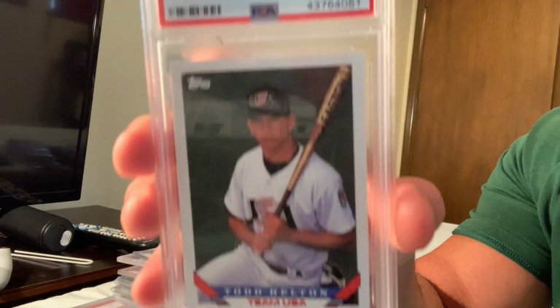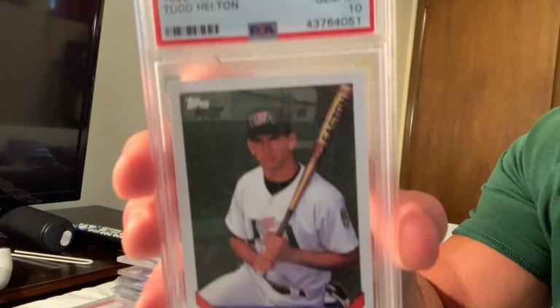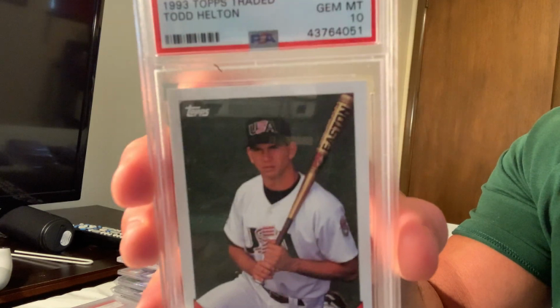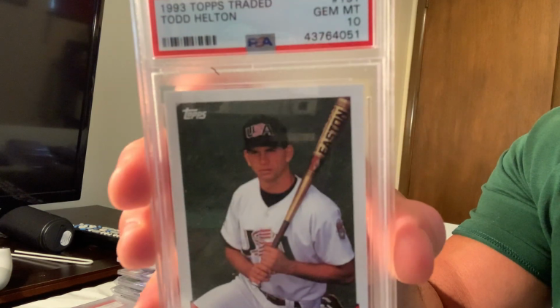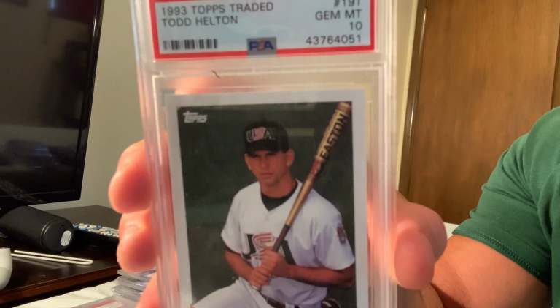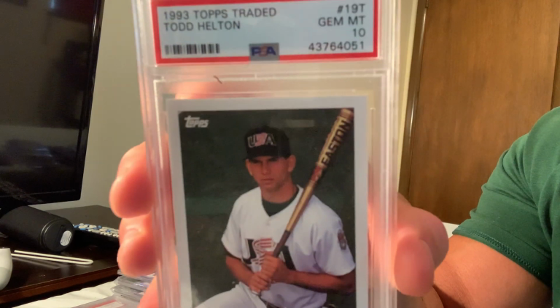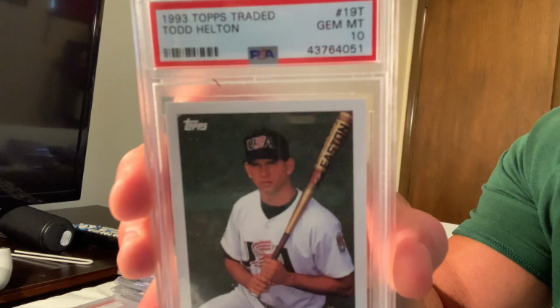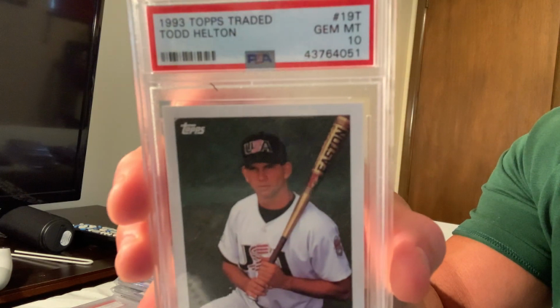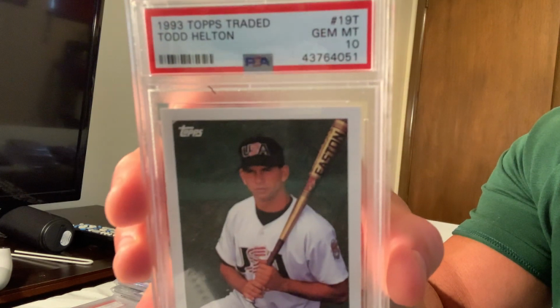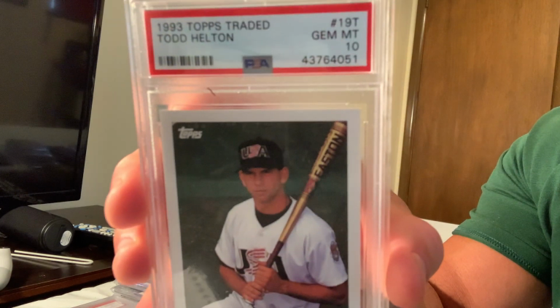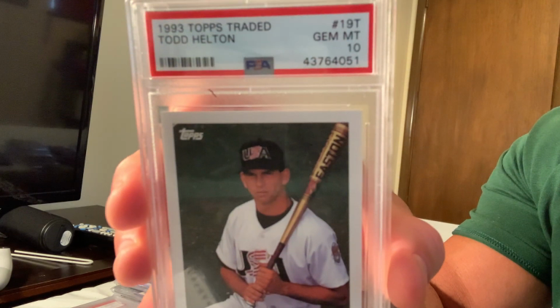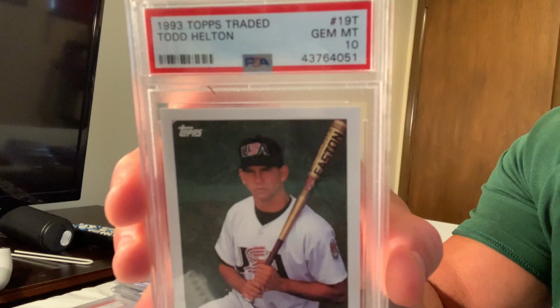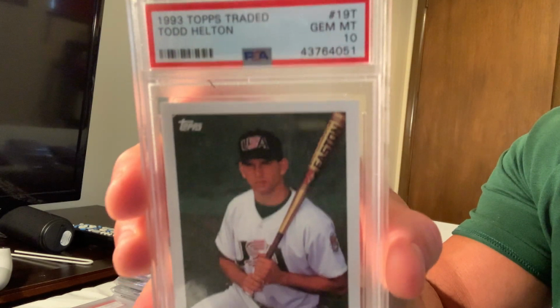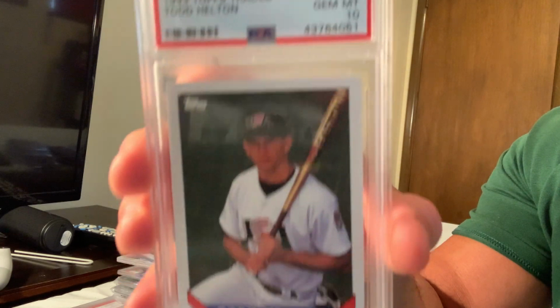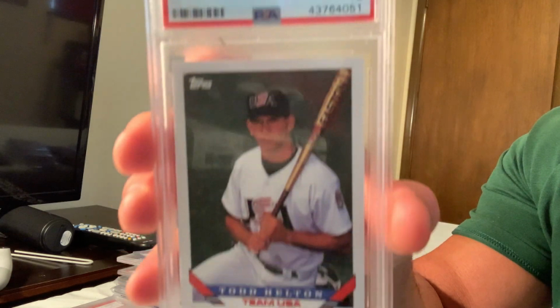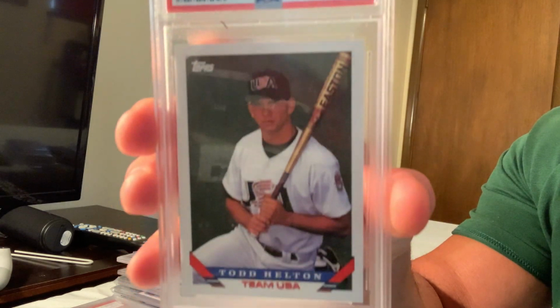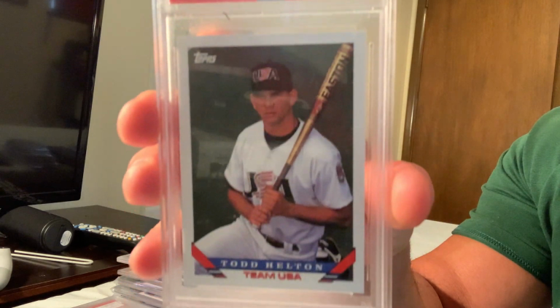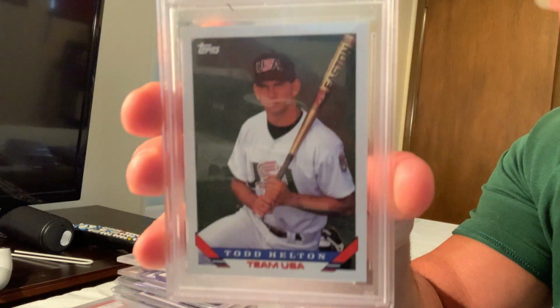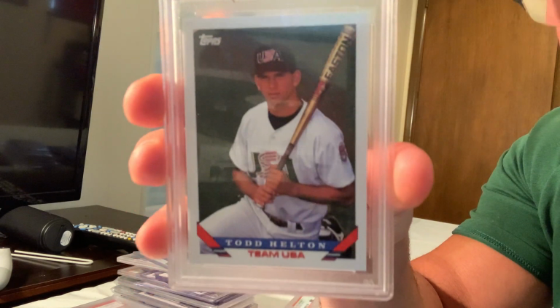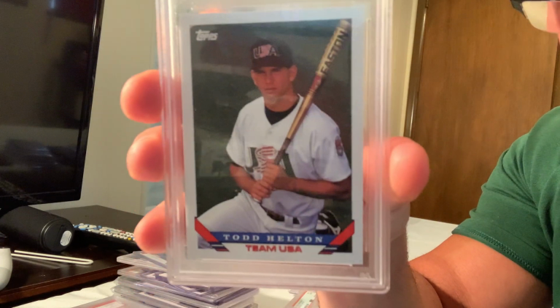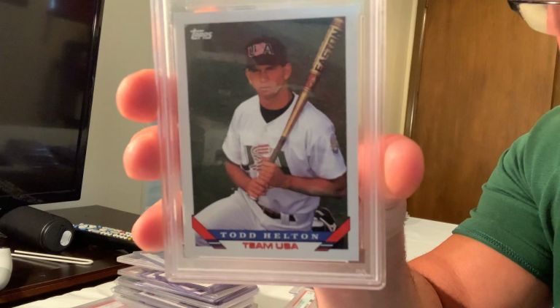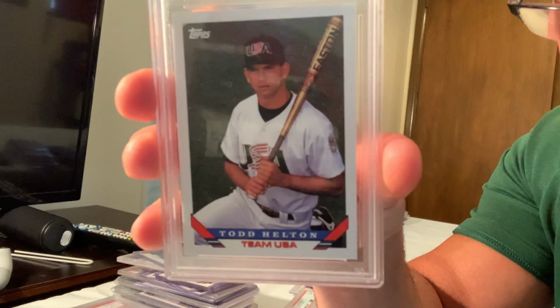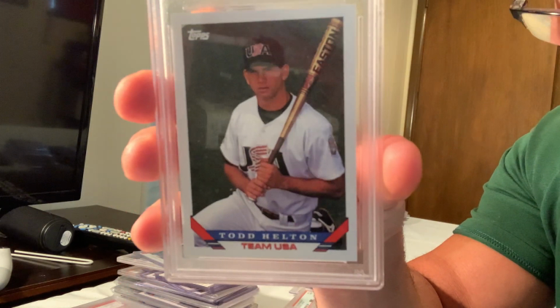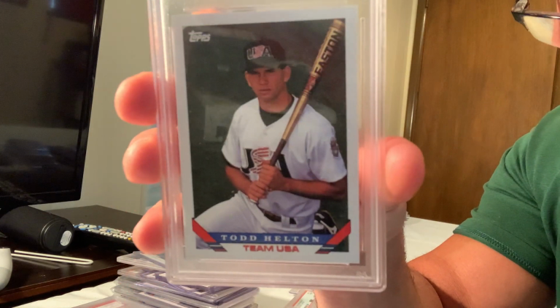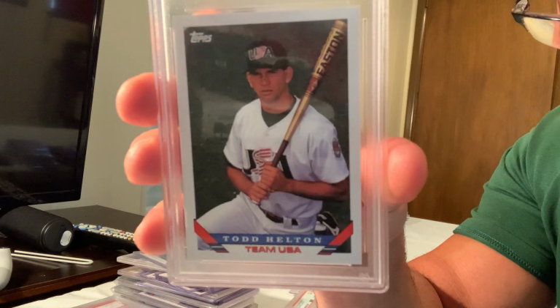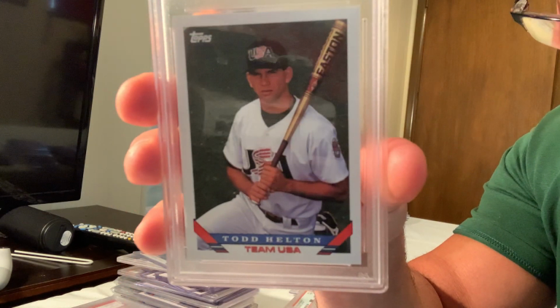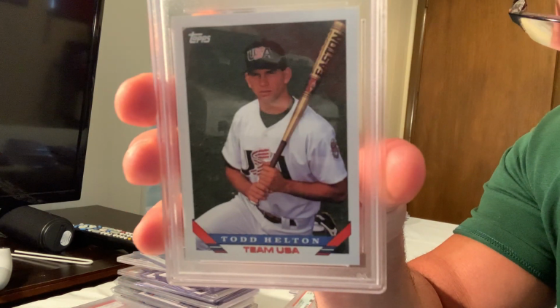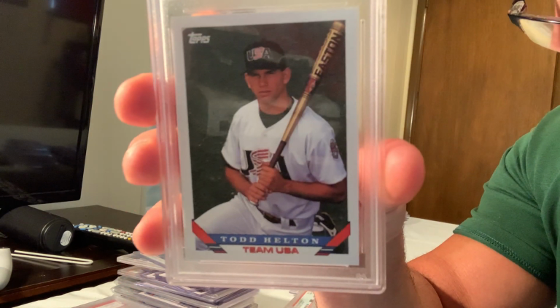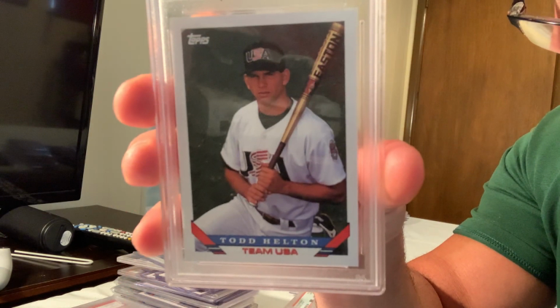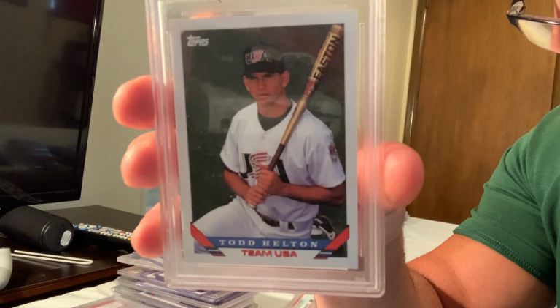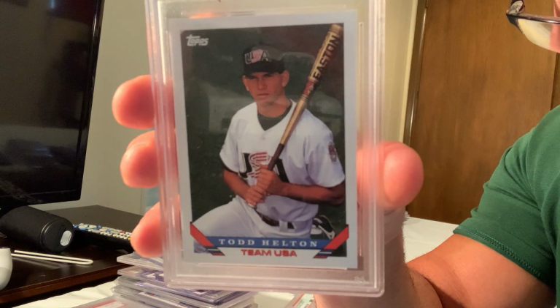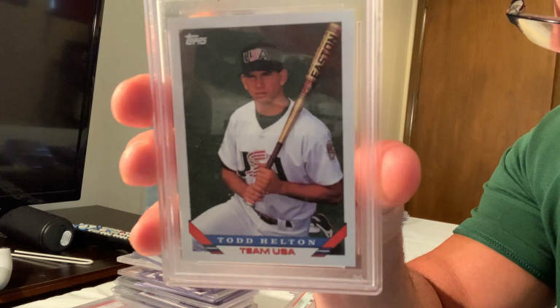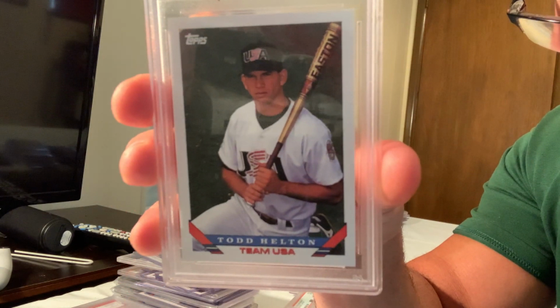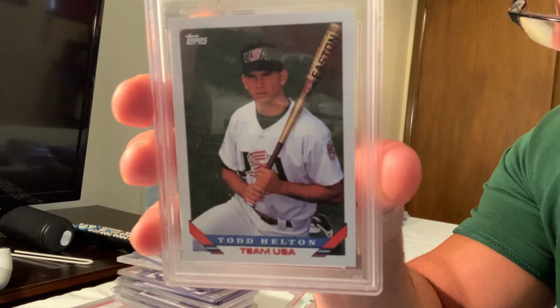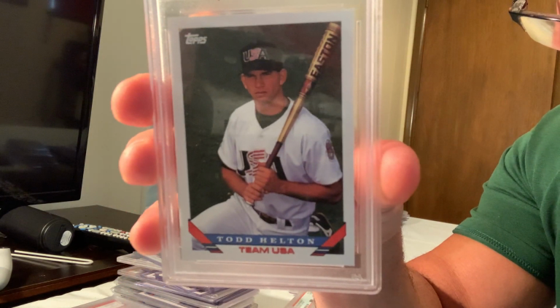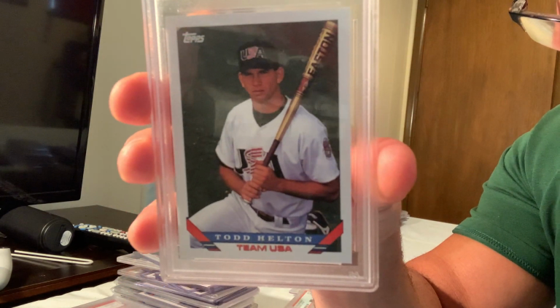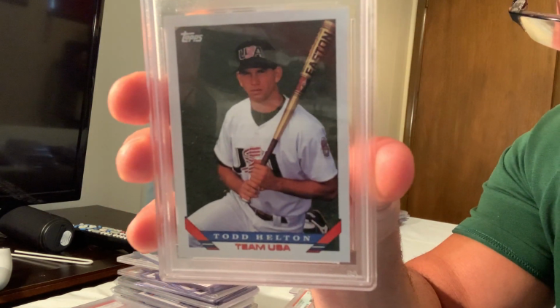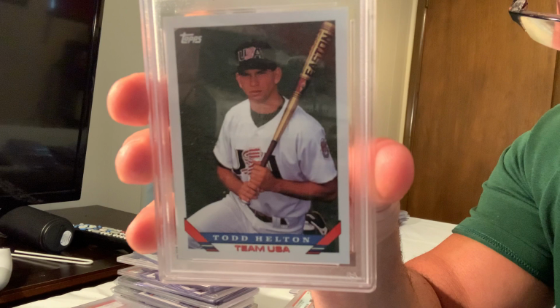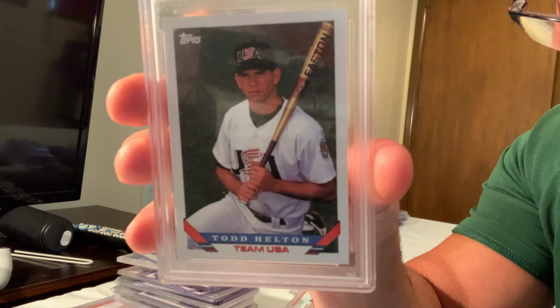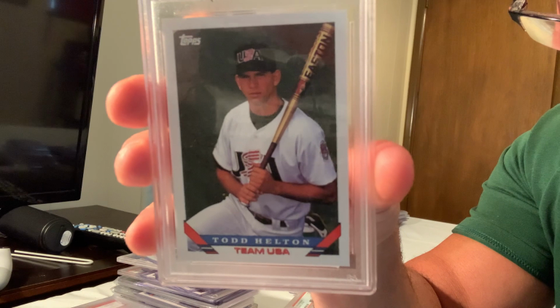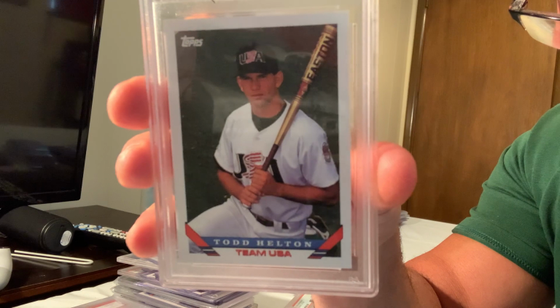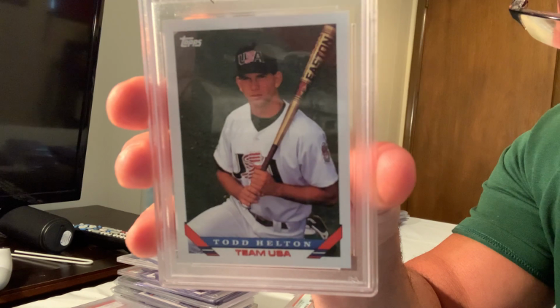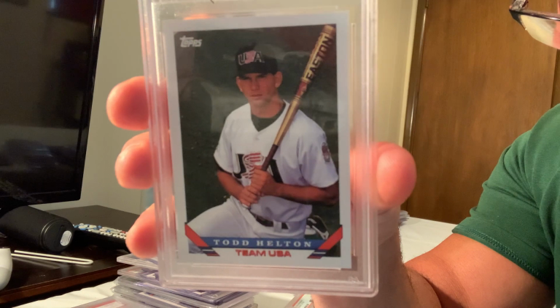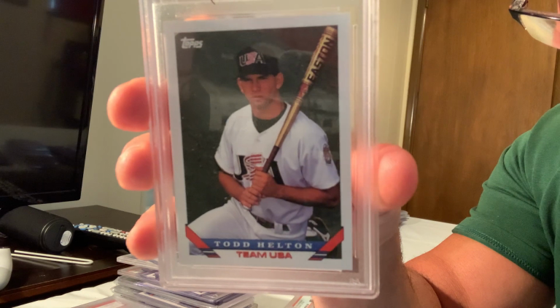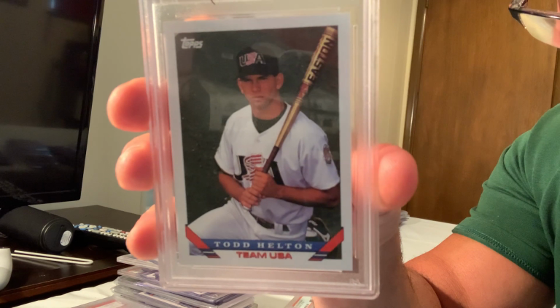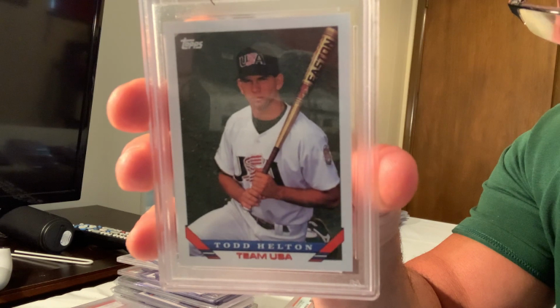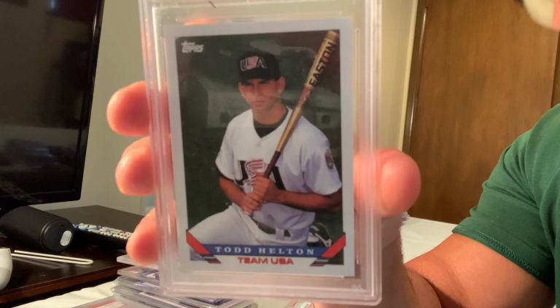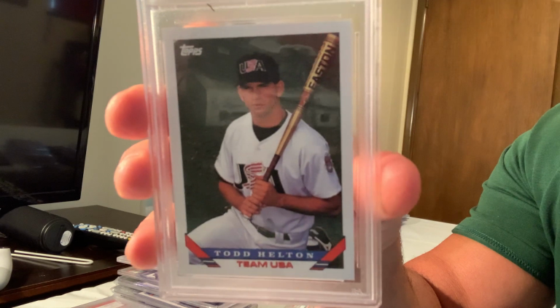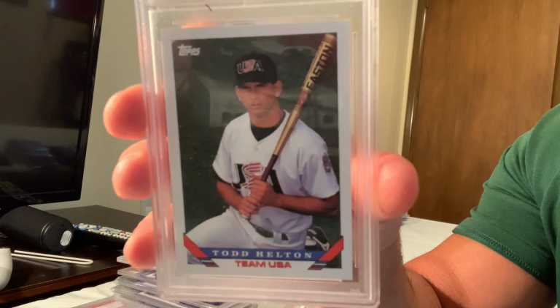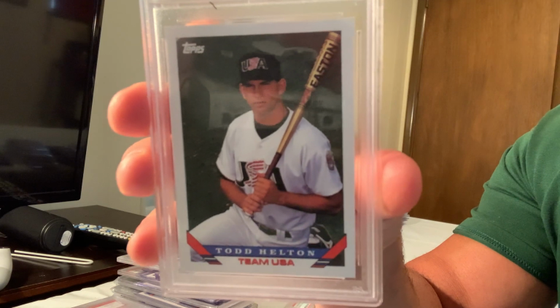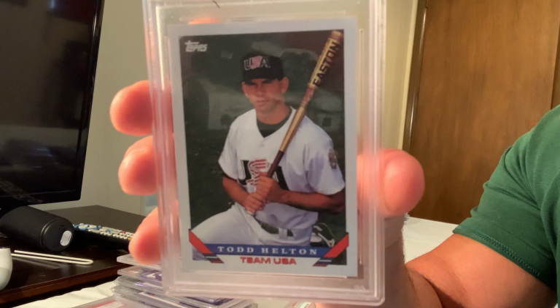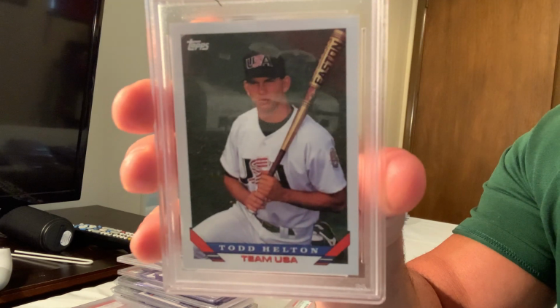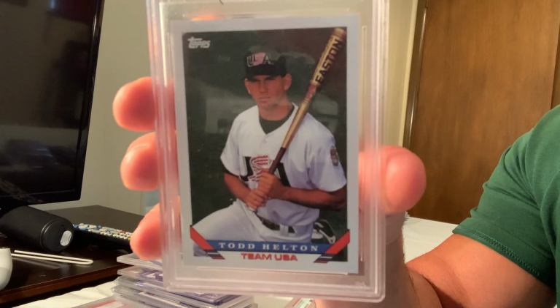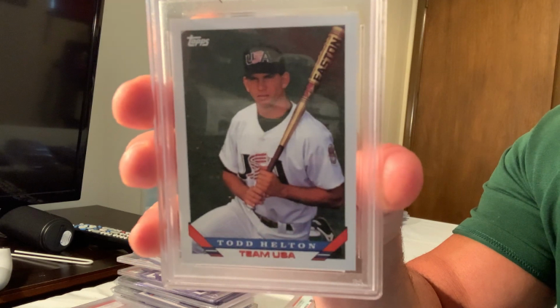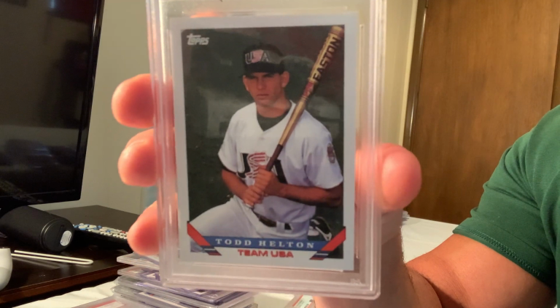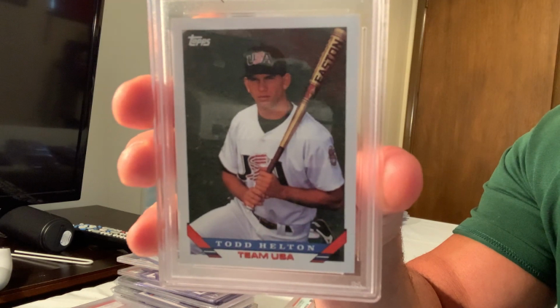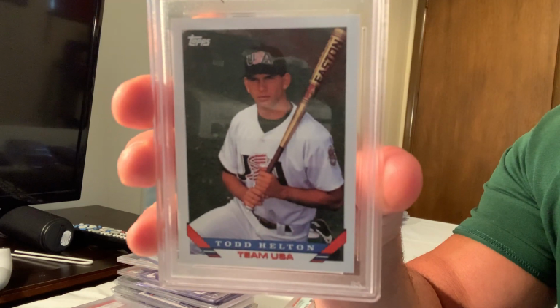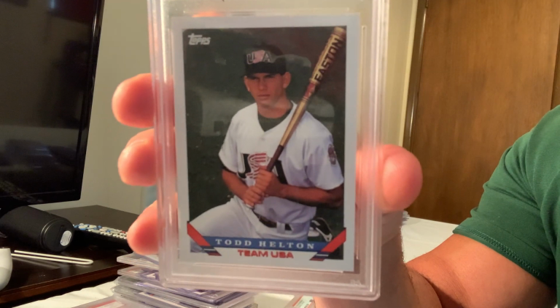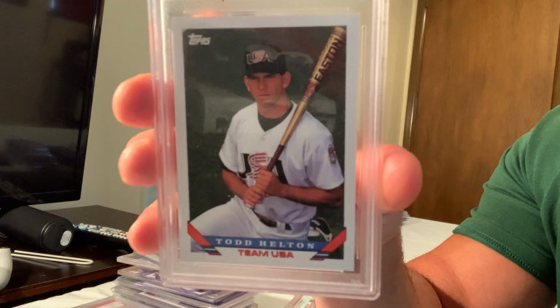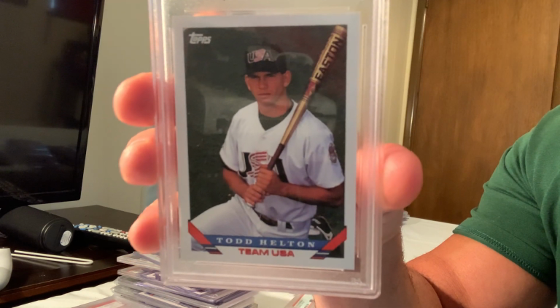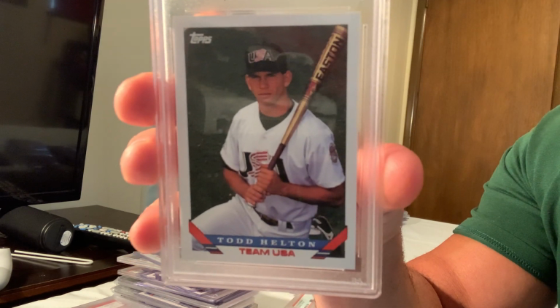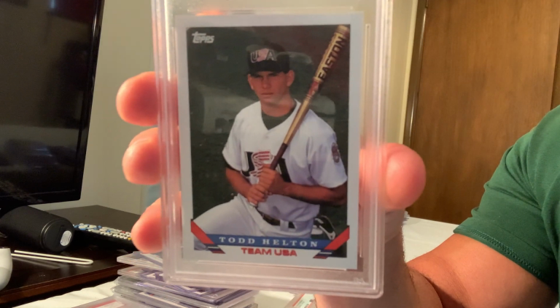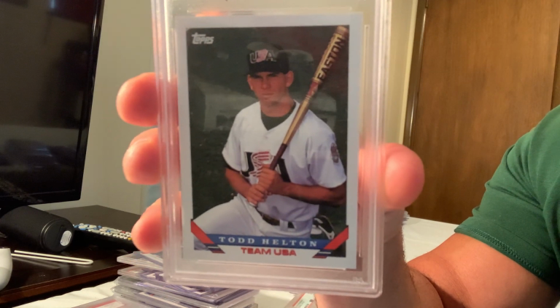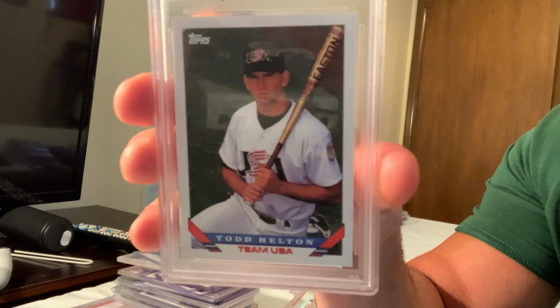Next is the 1993 Topps Traded Bazooka USA Todd Helton in Gem Mint 10, which sold for $250 on eBay.